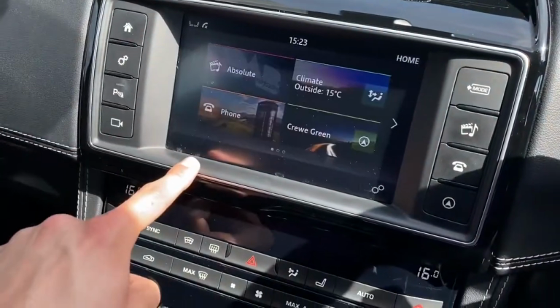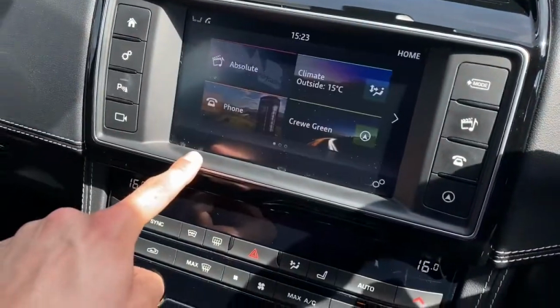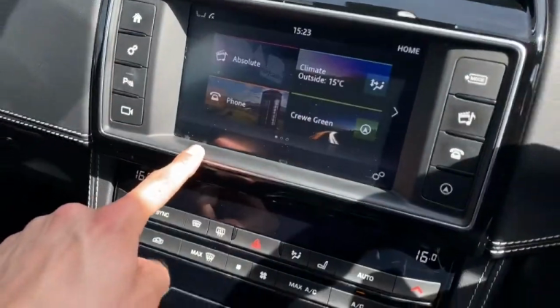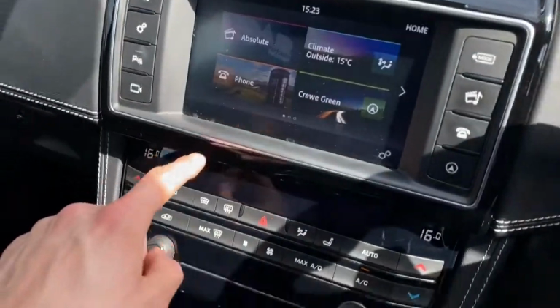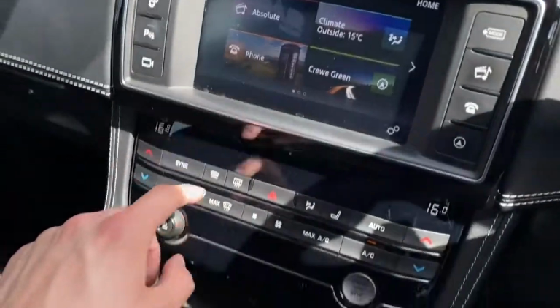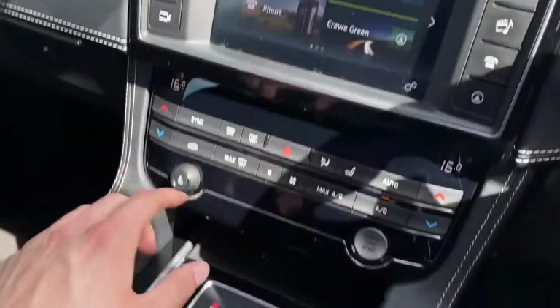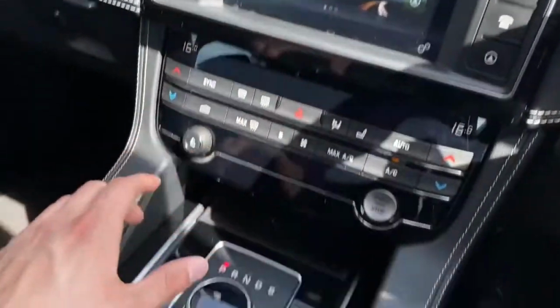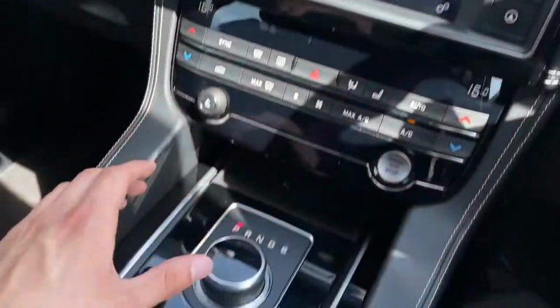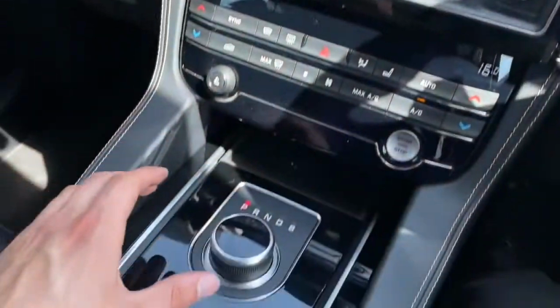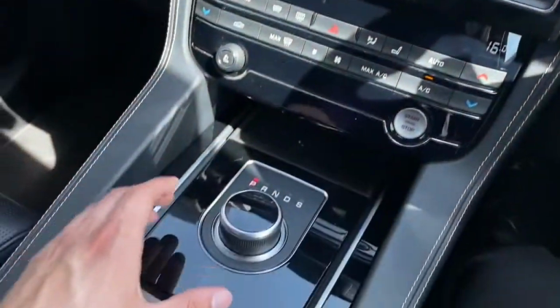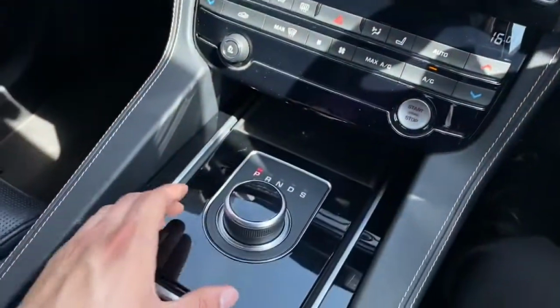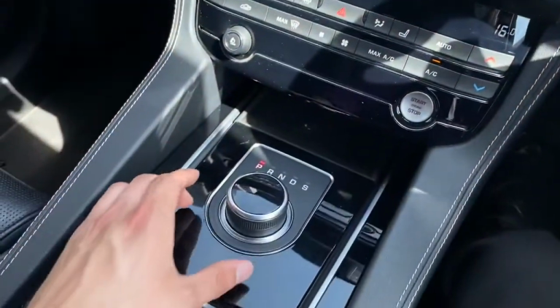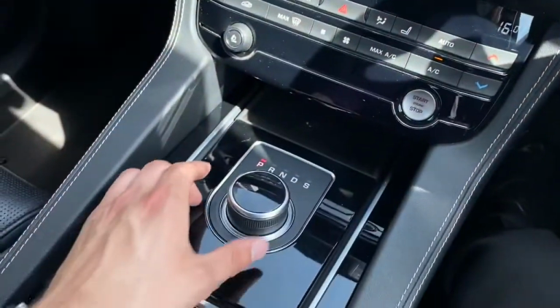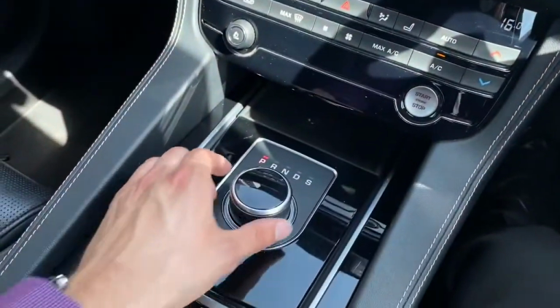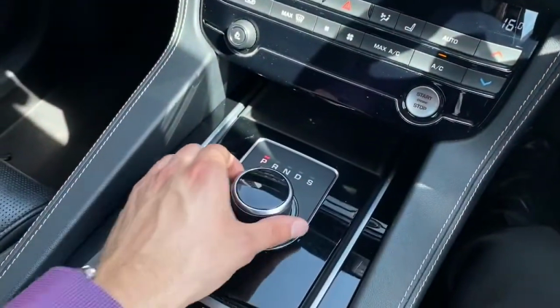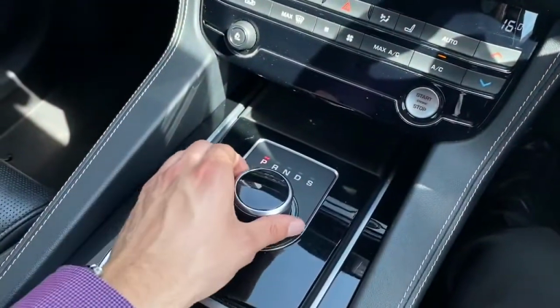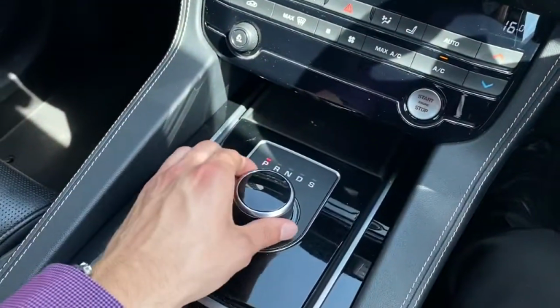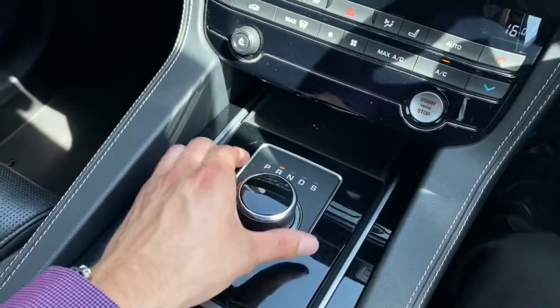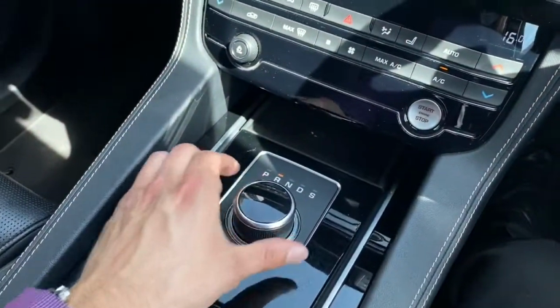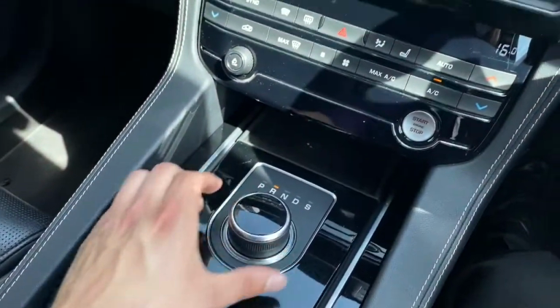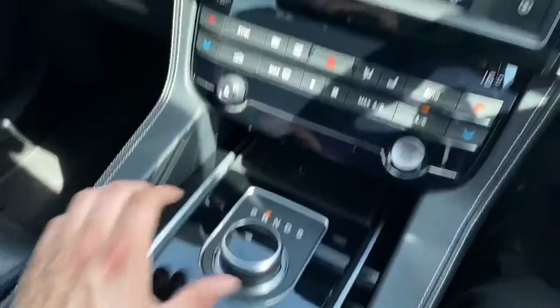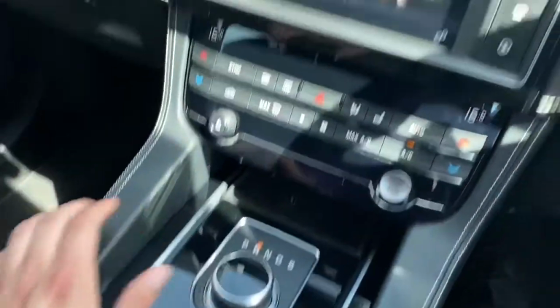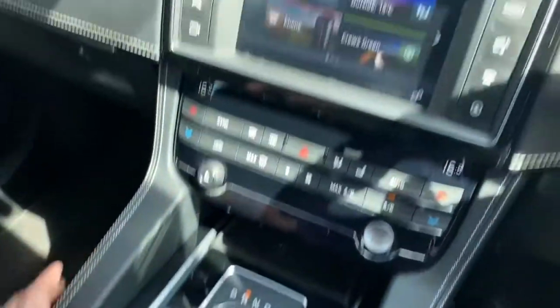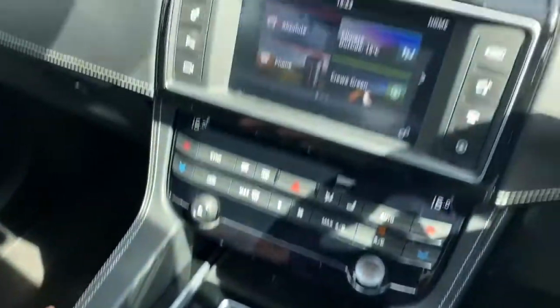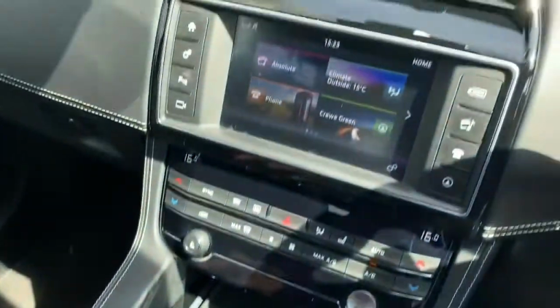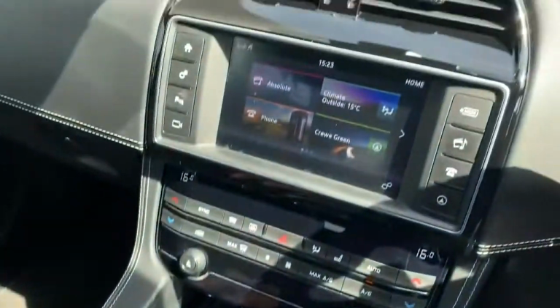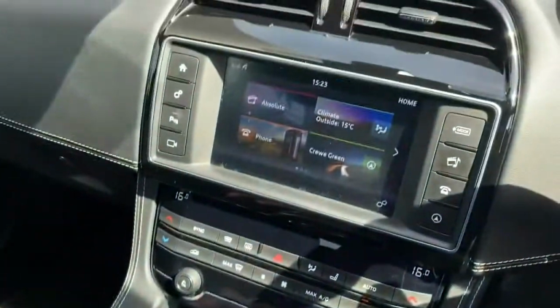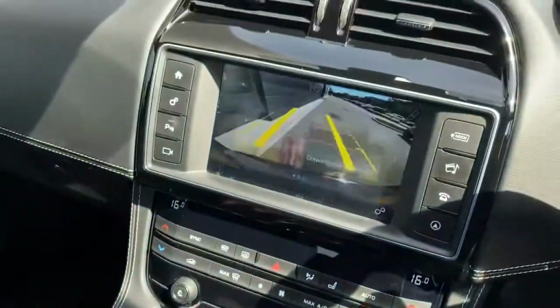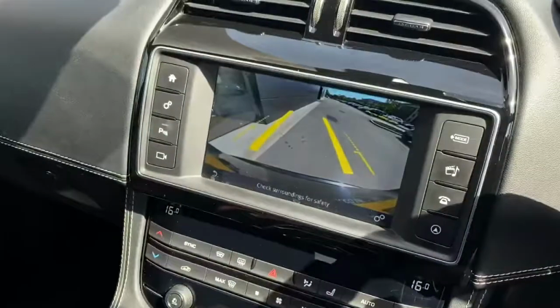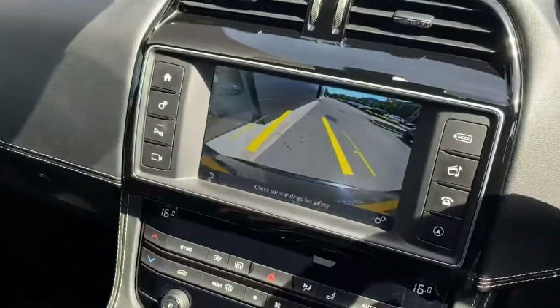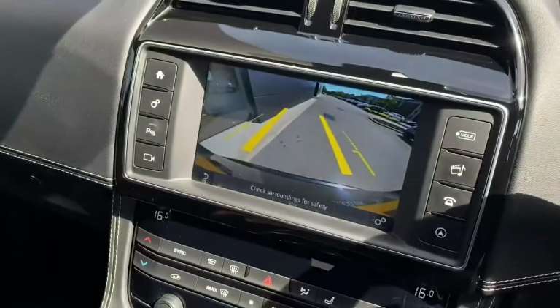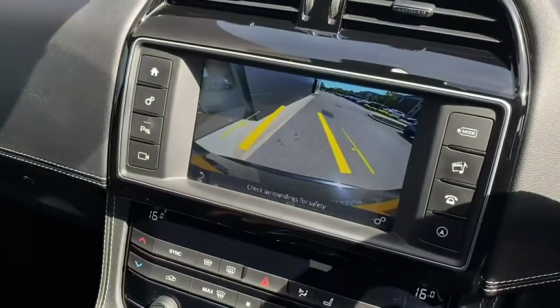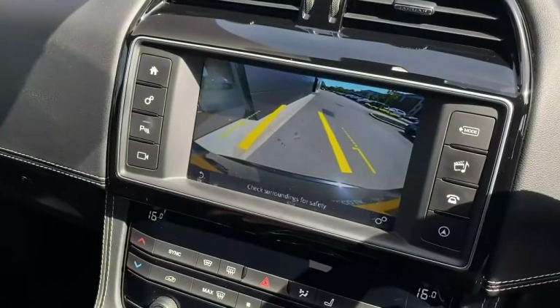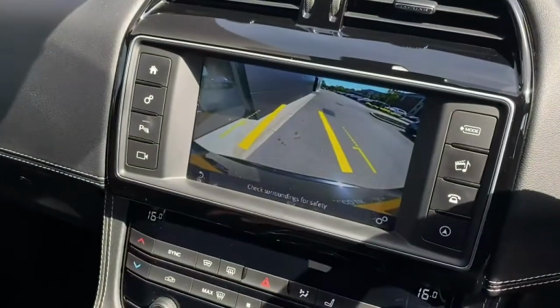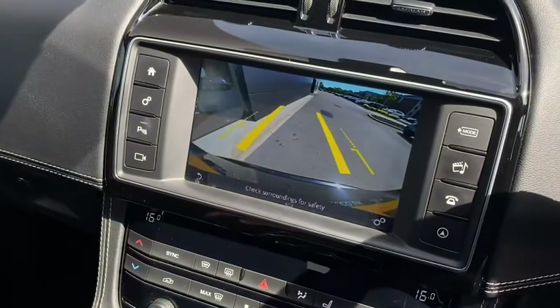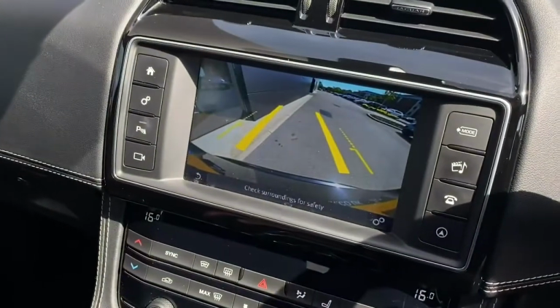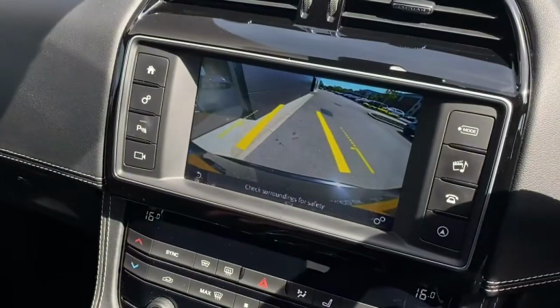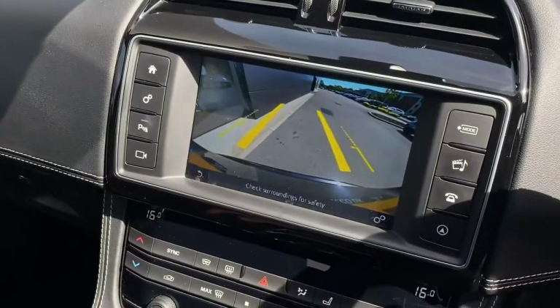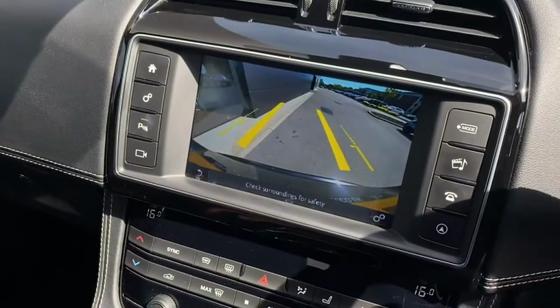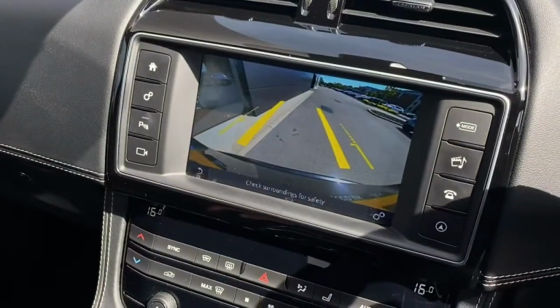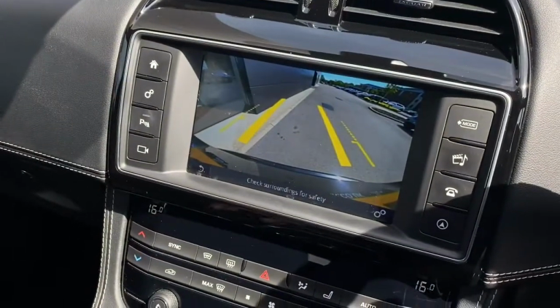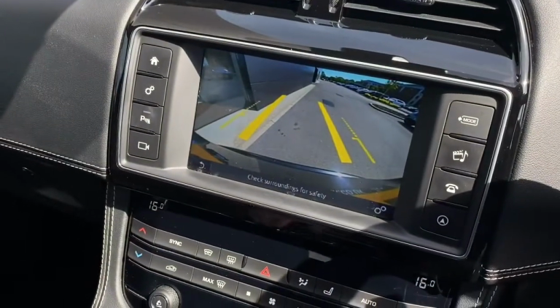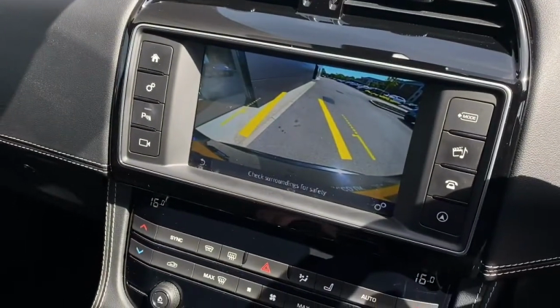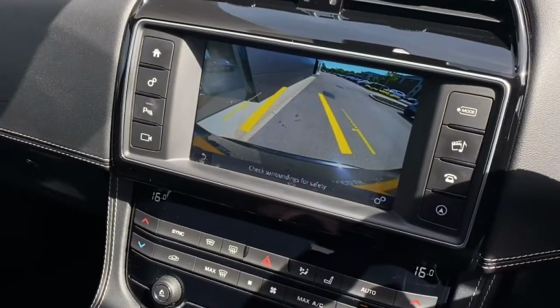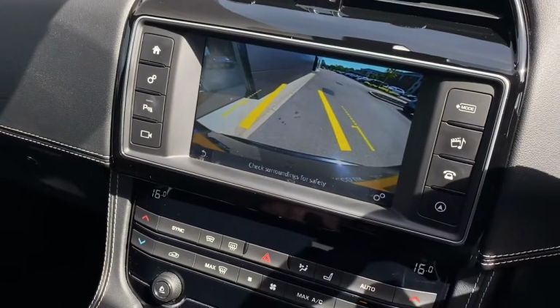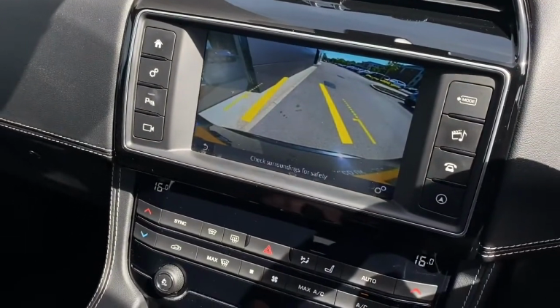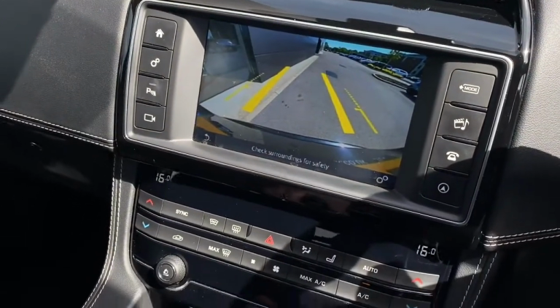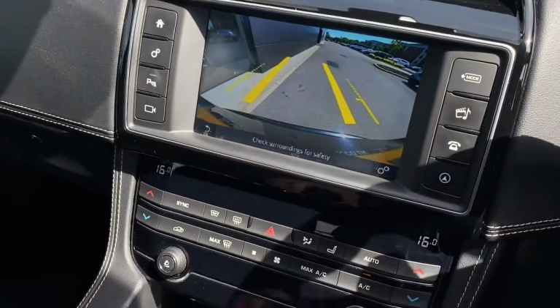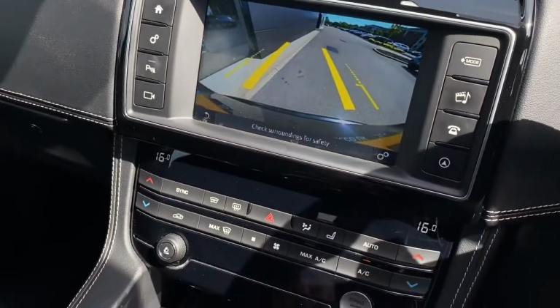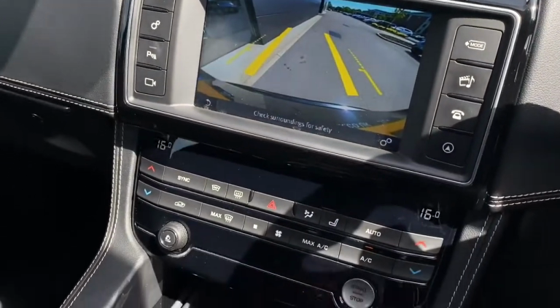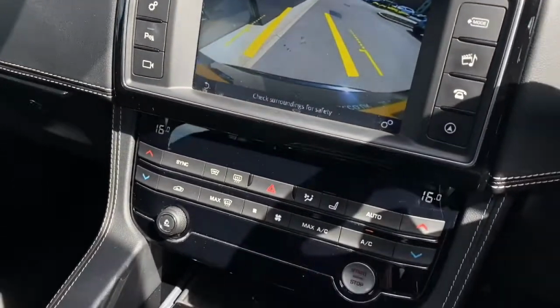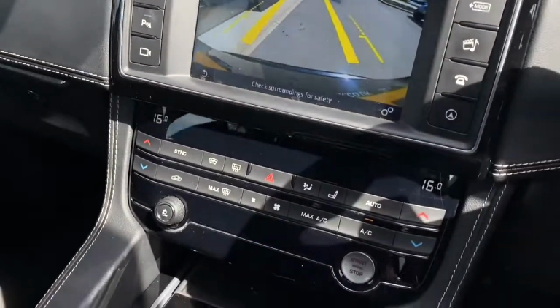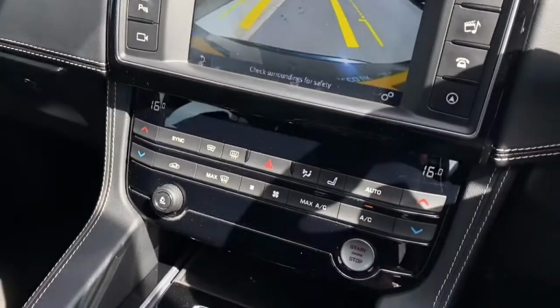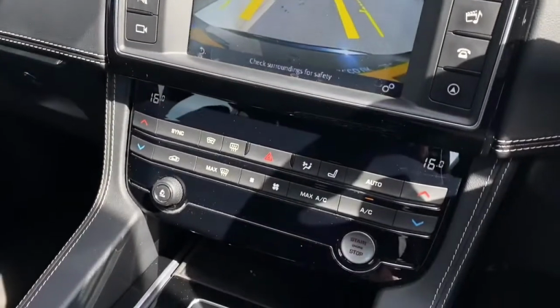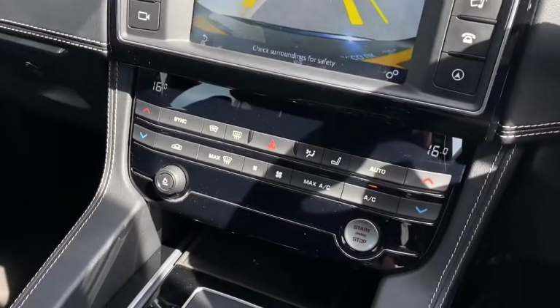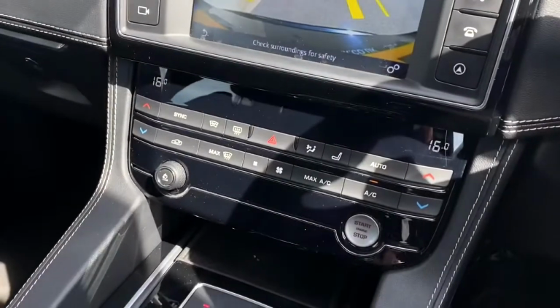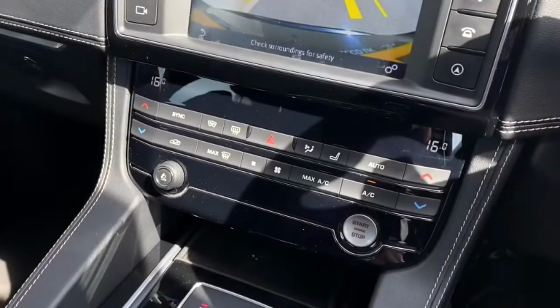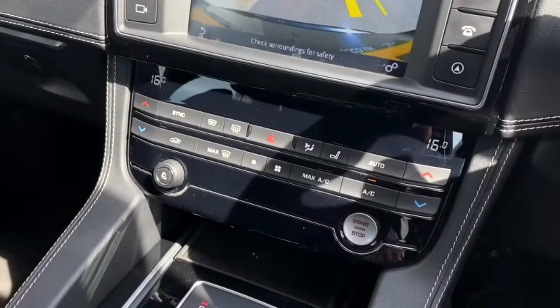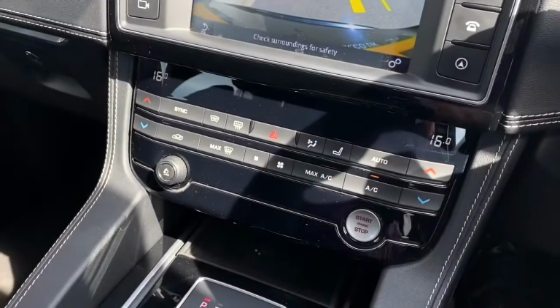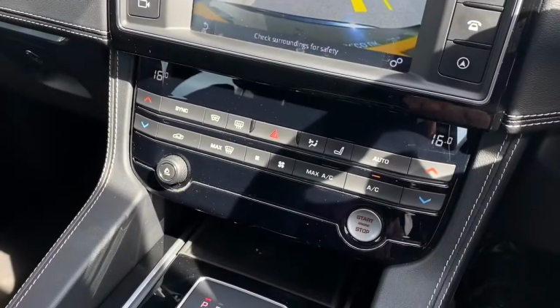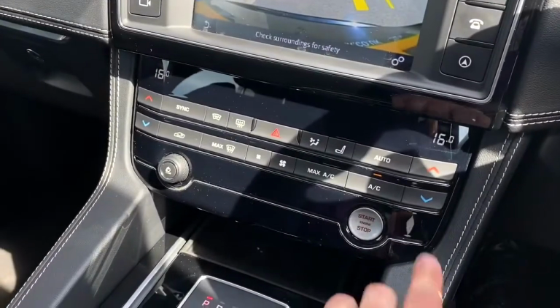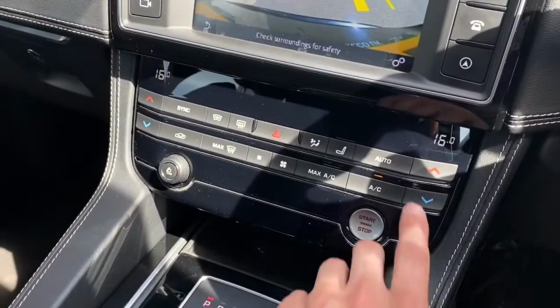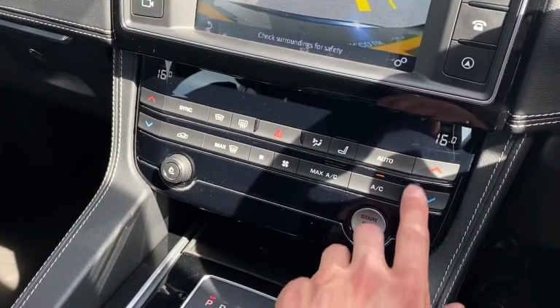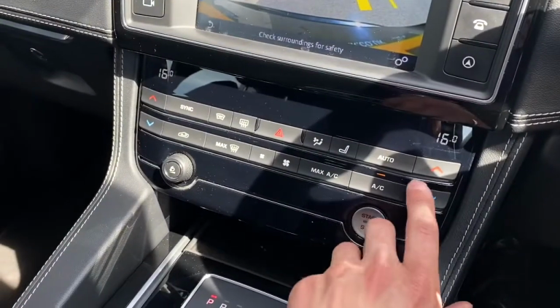And lastly, the rear reversing camera can also be accessed, and when selecting reverse, yellow guidelines will appear to help you in manoeuvring.